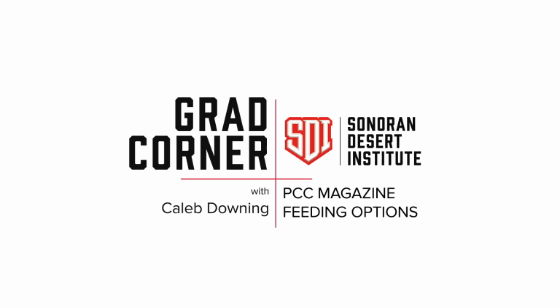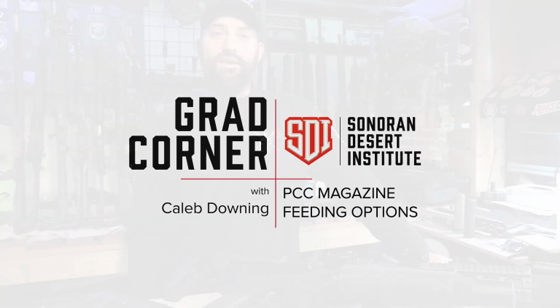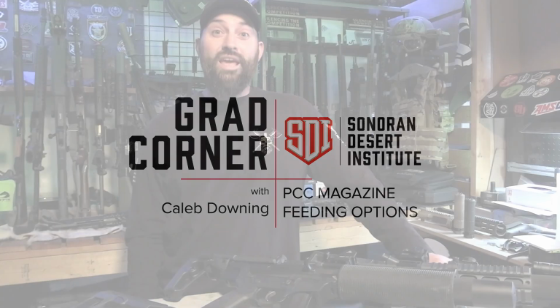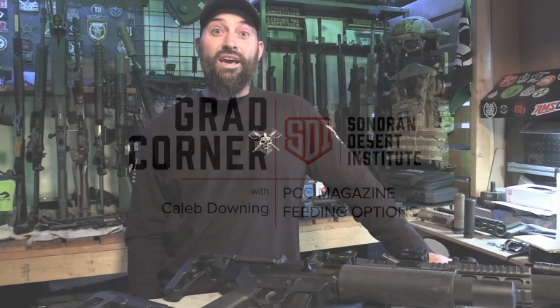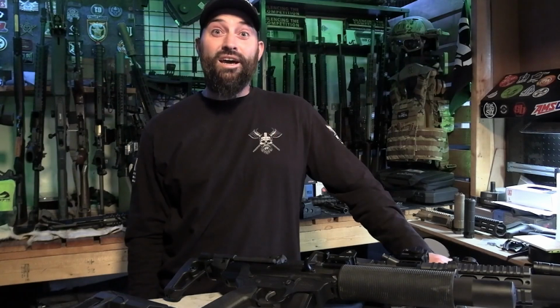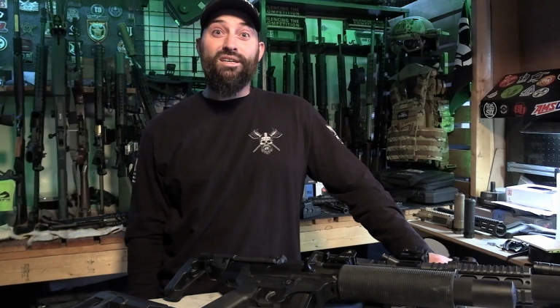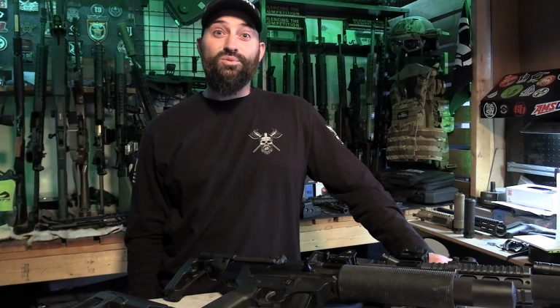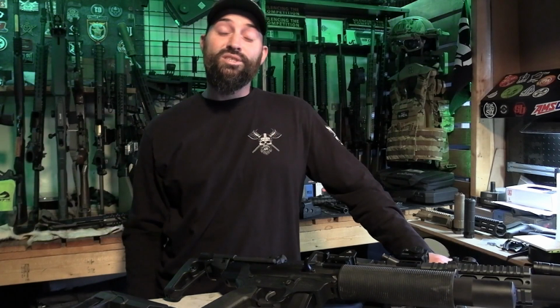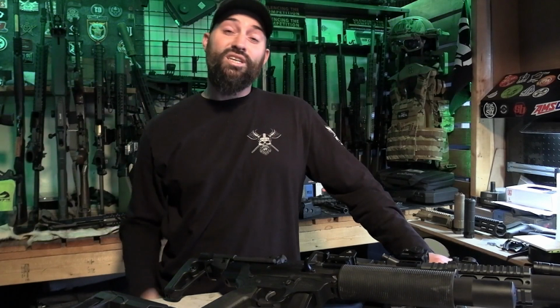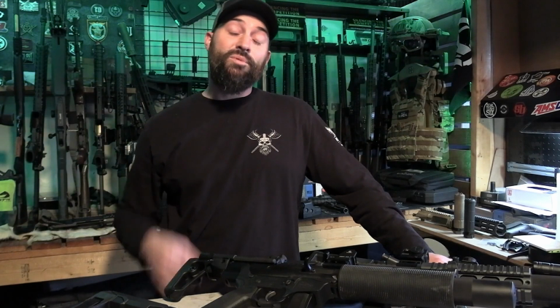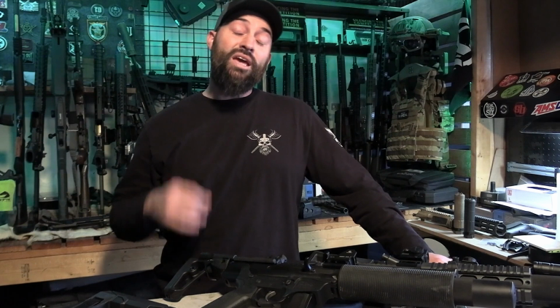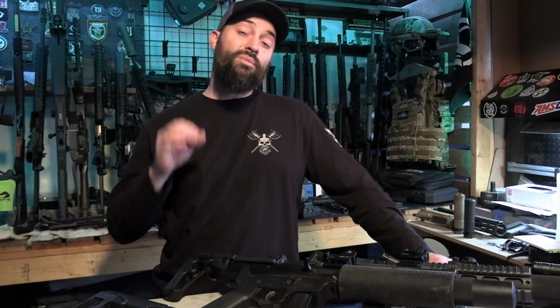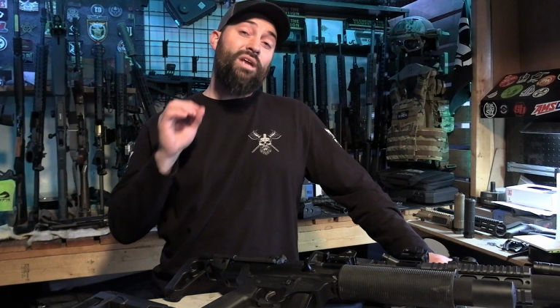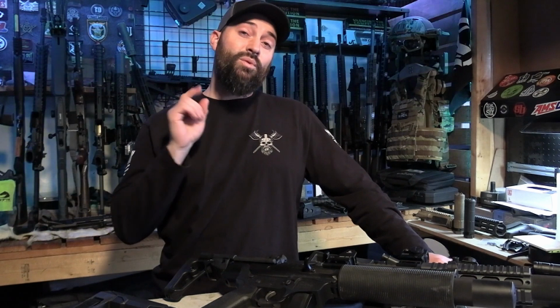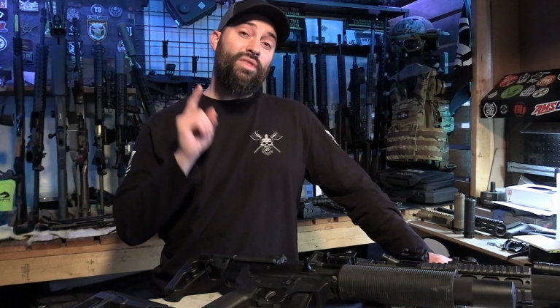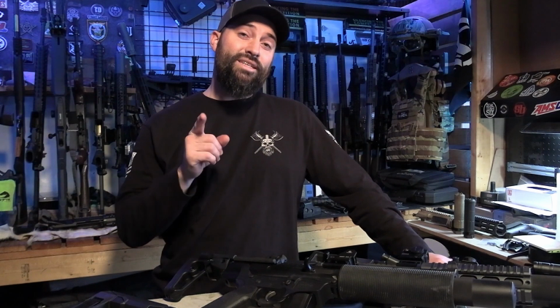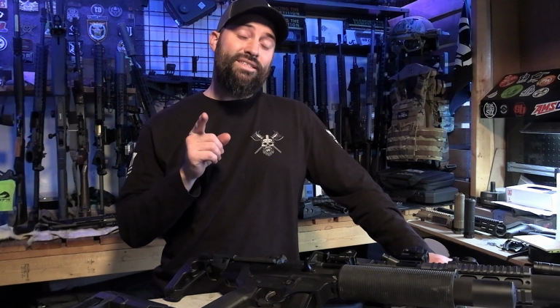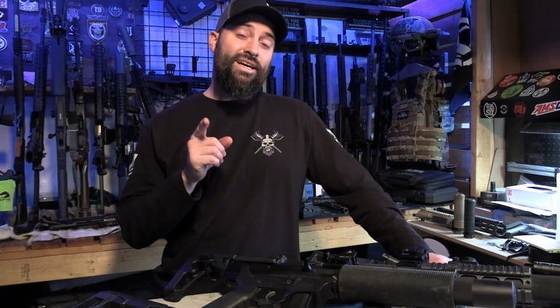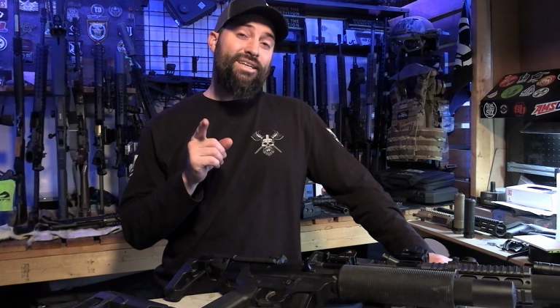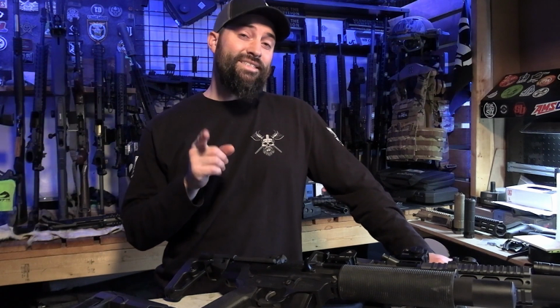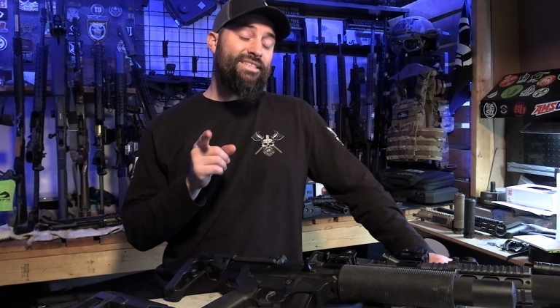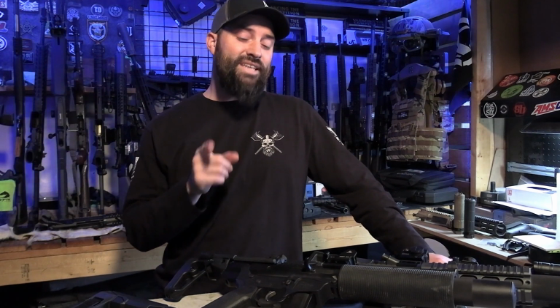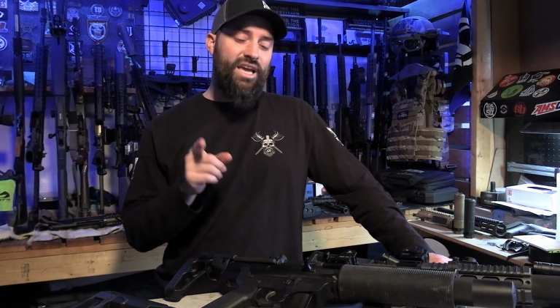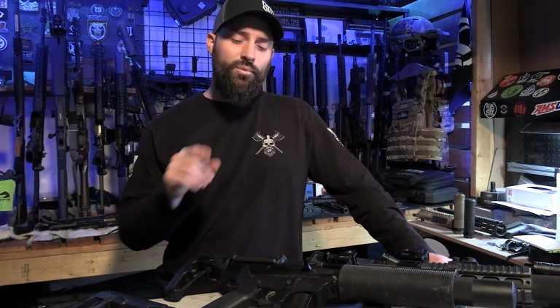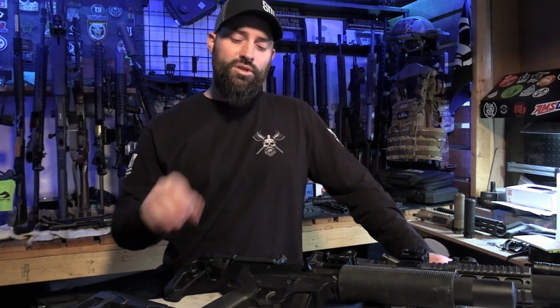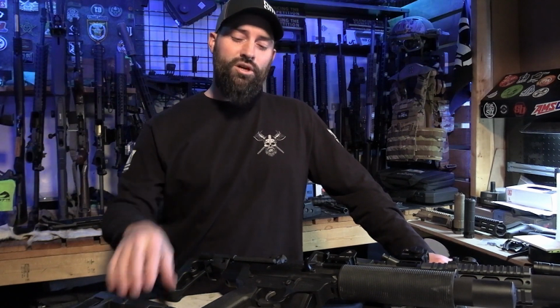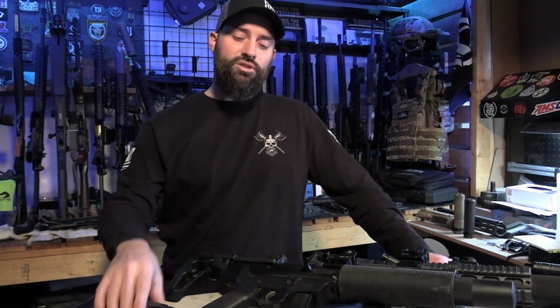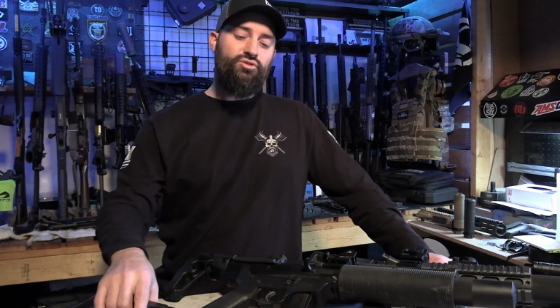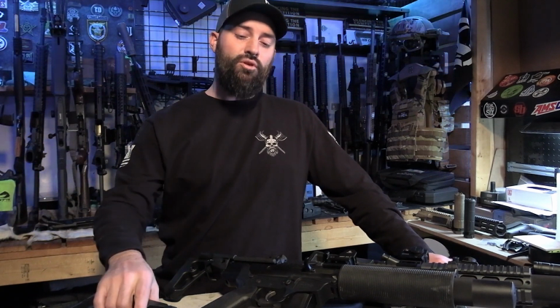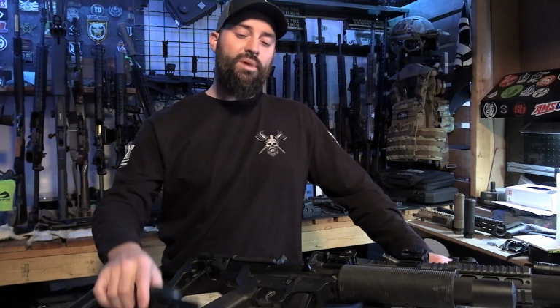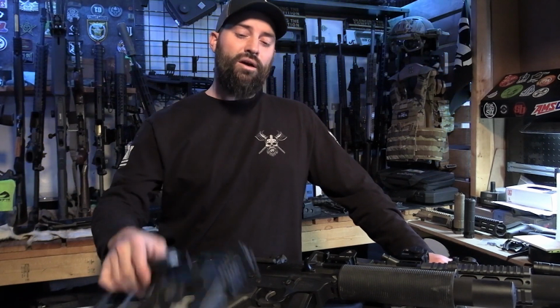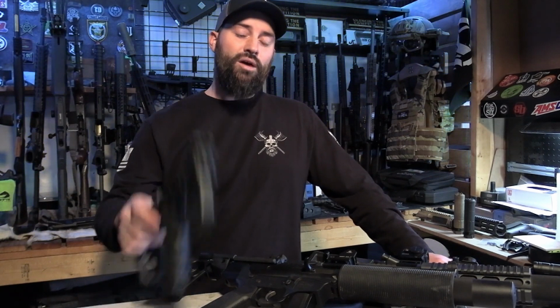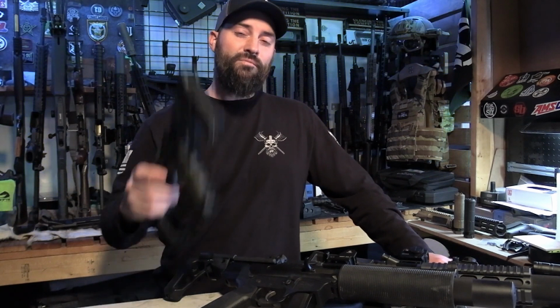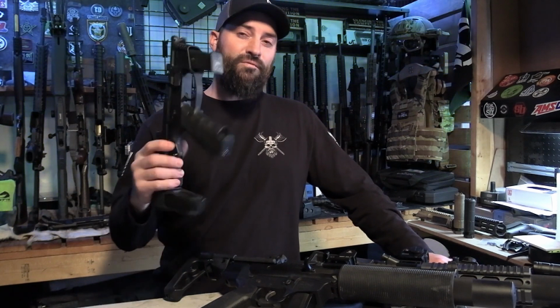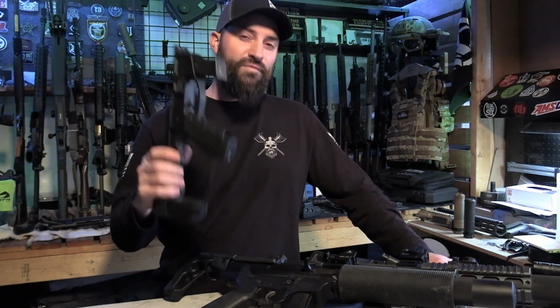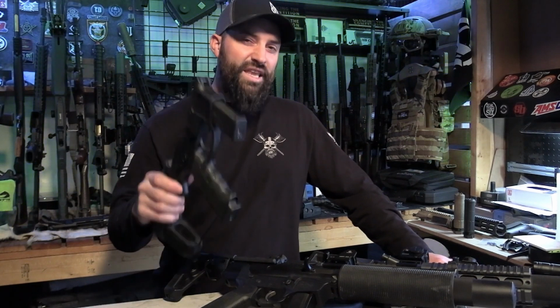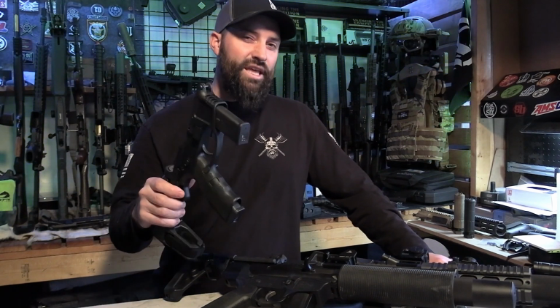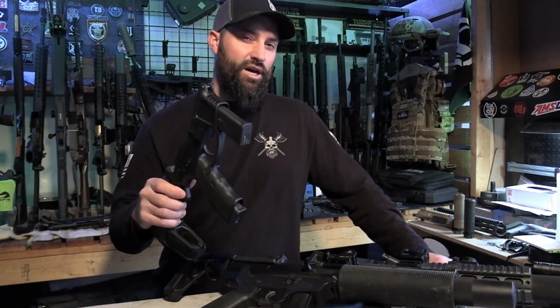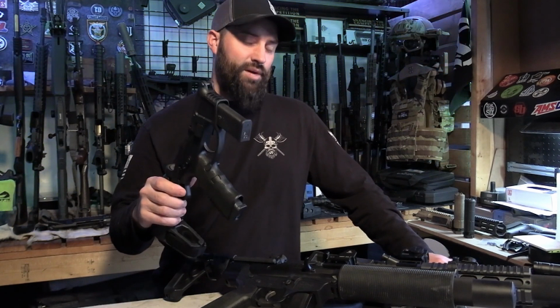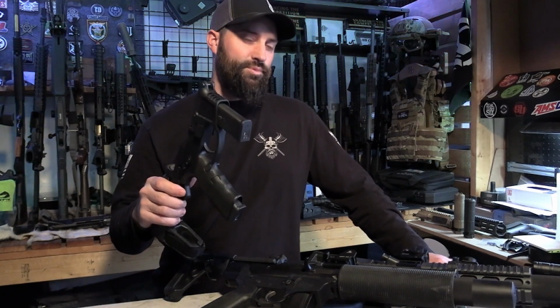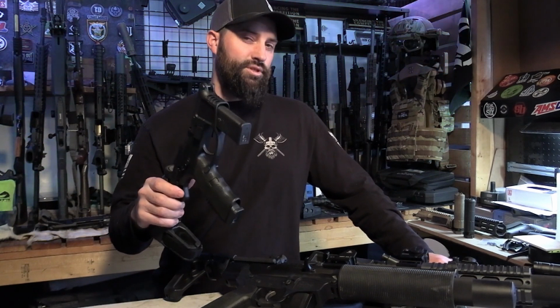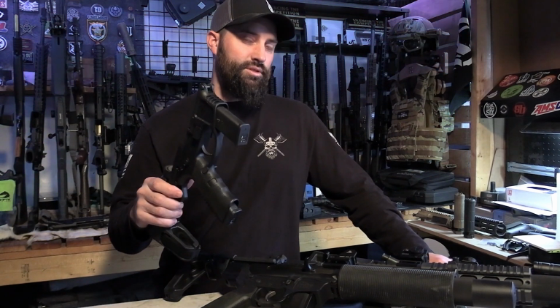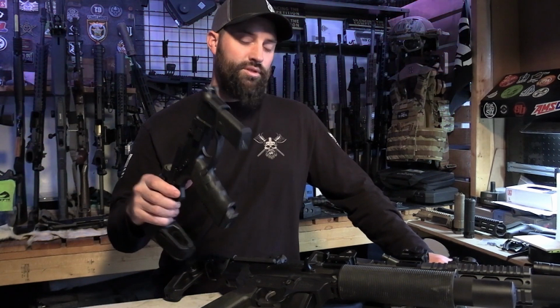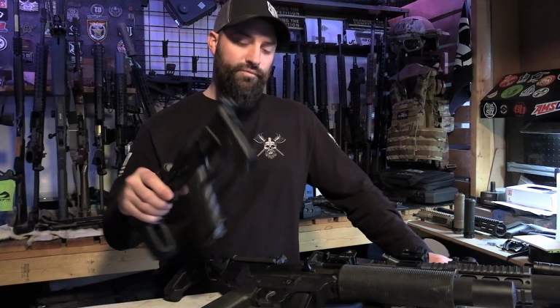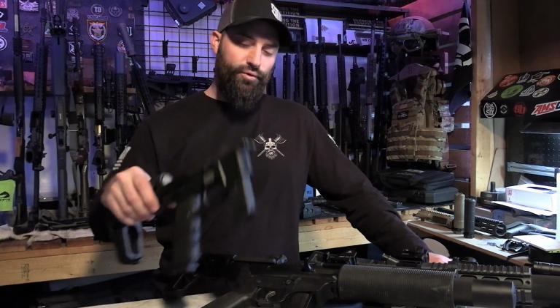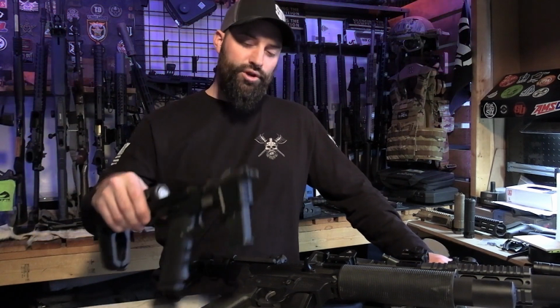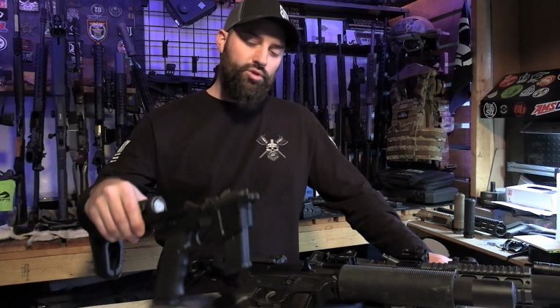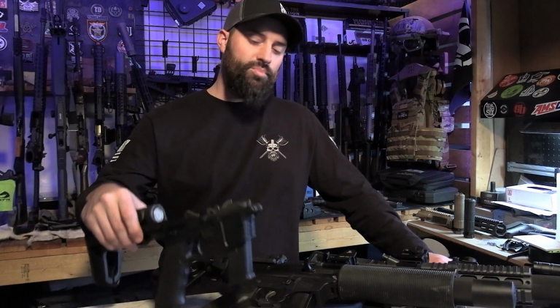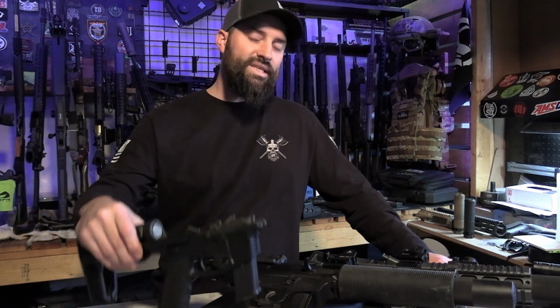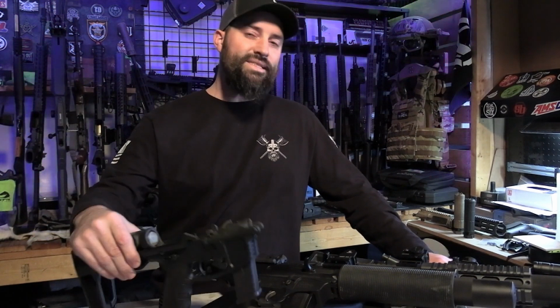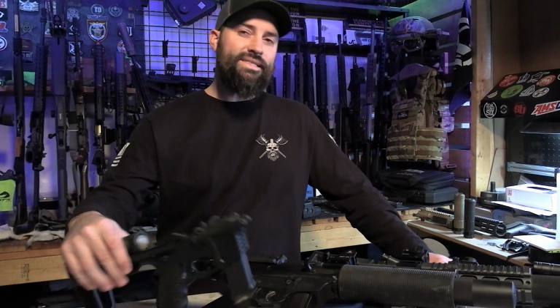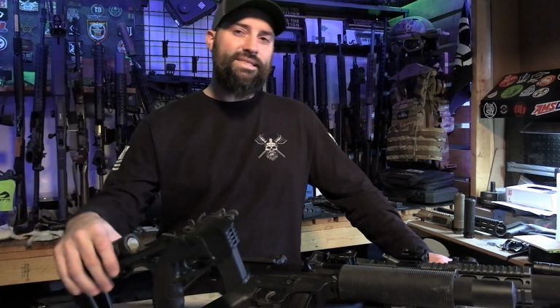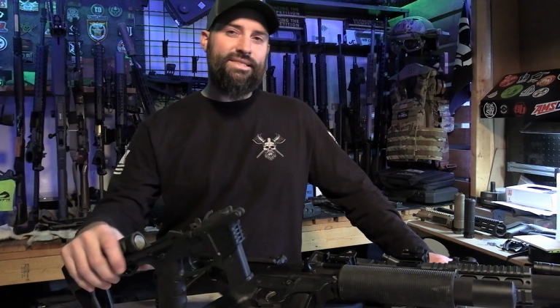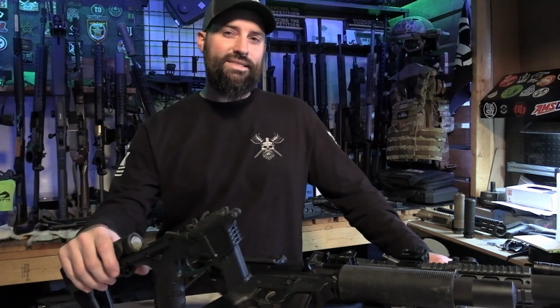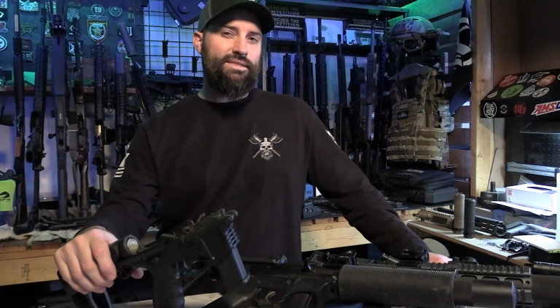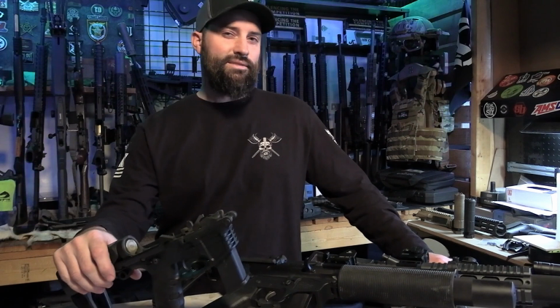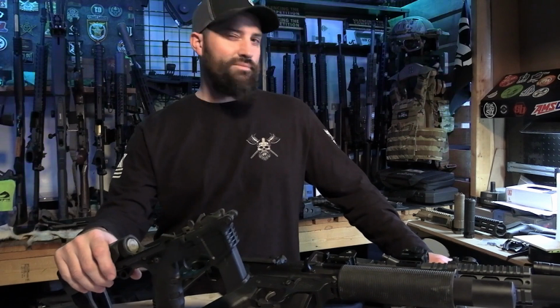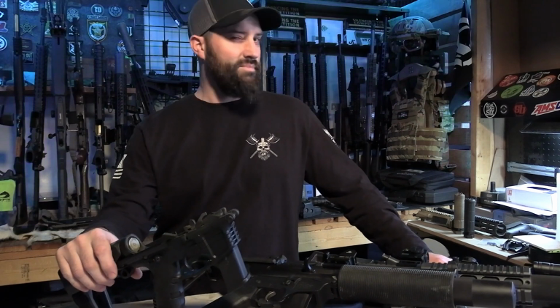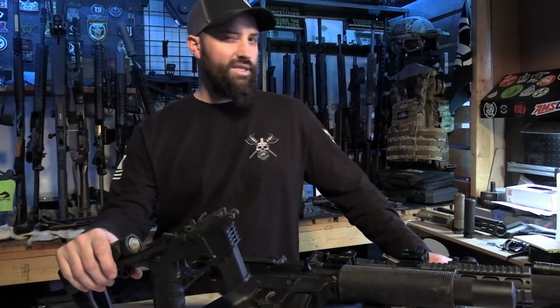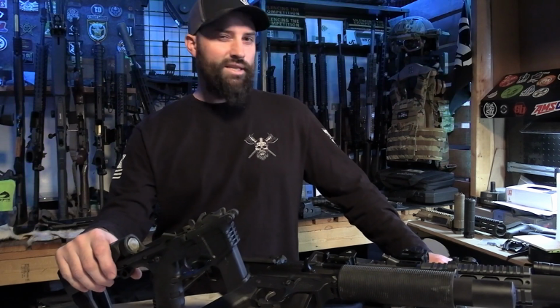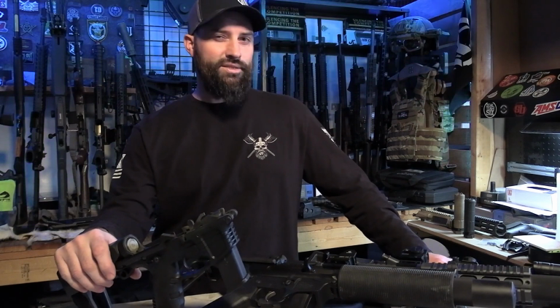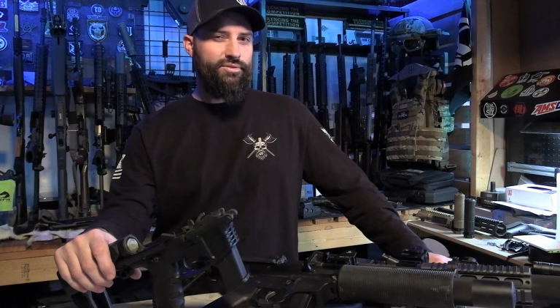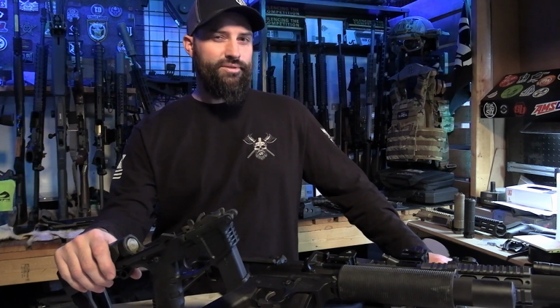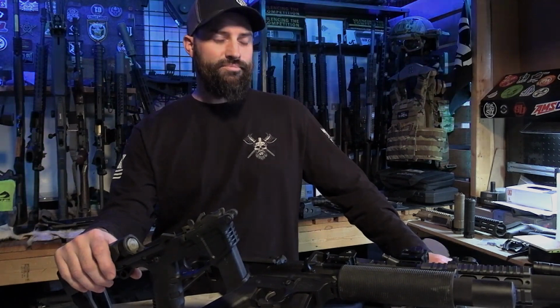Hey guys, what's up? Caleb Downing with SDI, and today I want to talk to you about feeding options for your PCCs. Let's get into it.